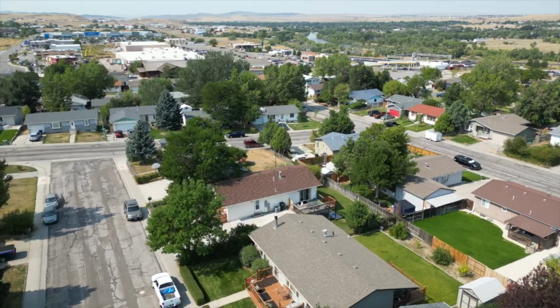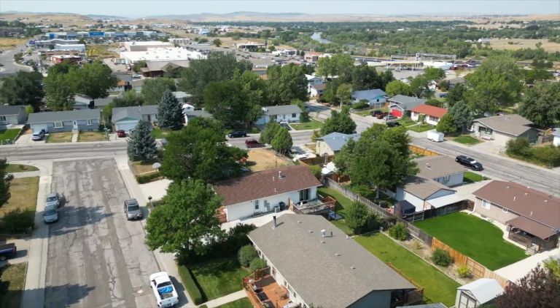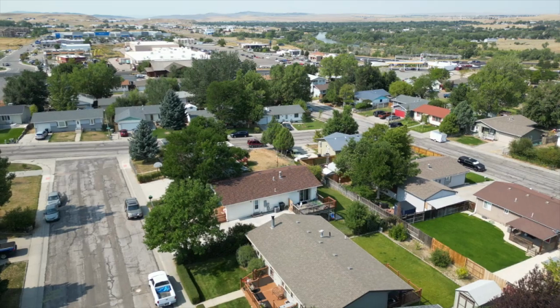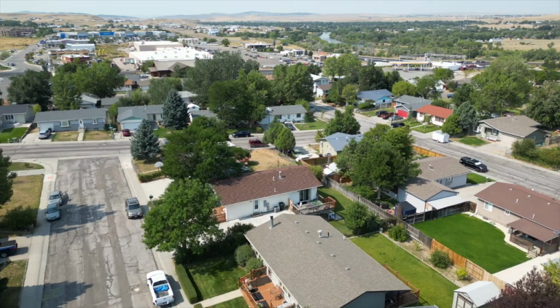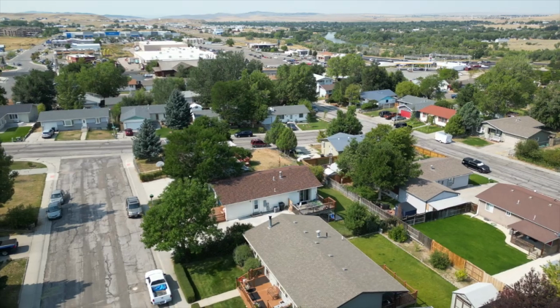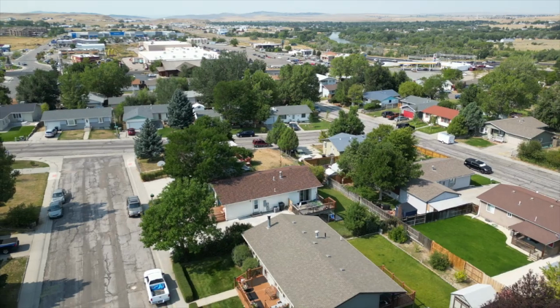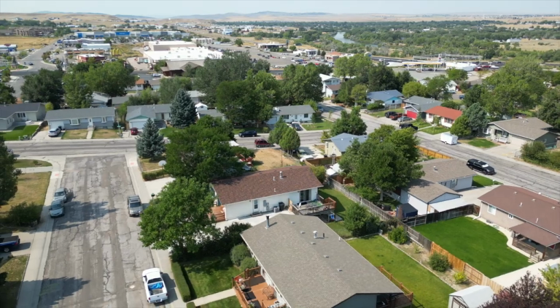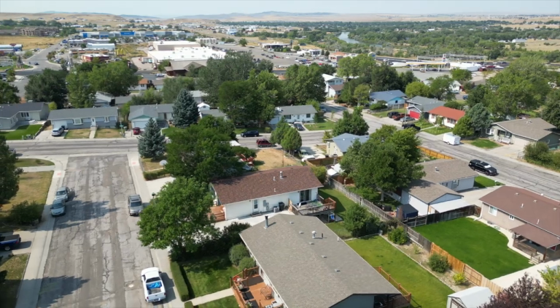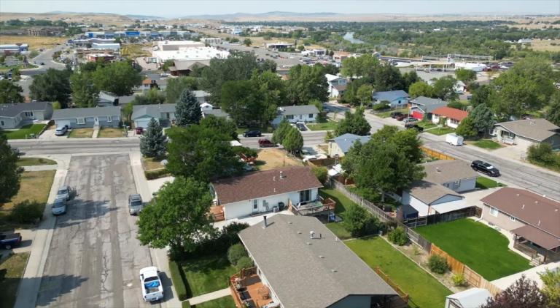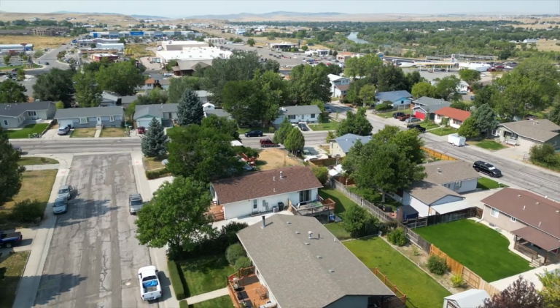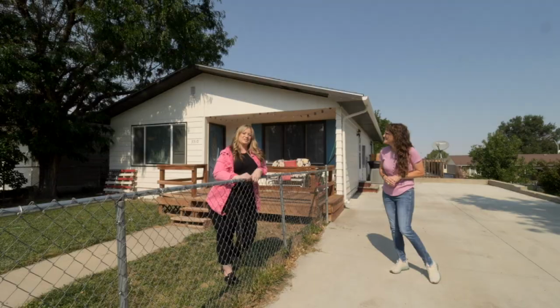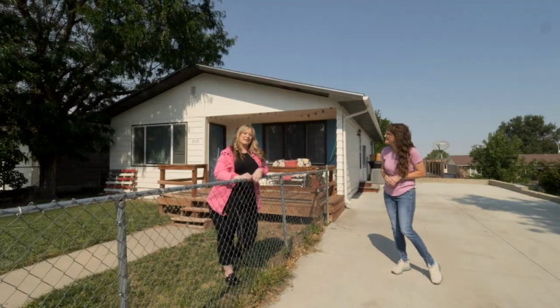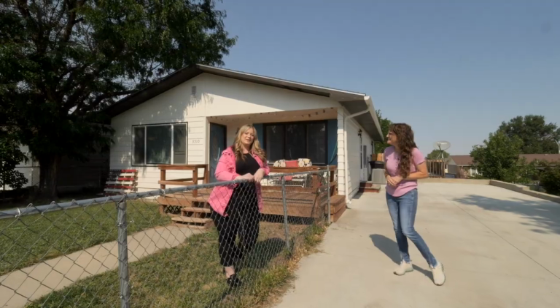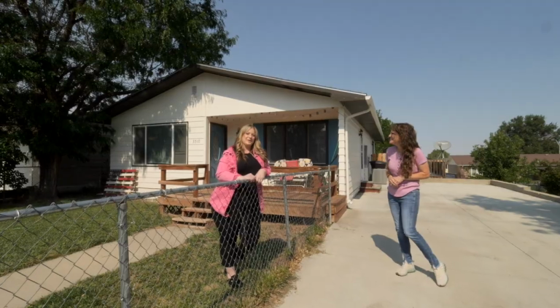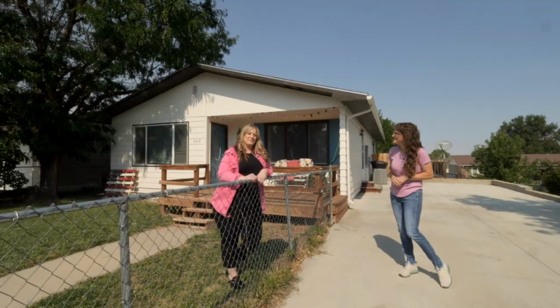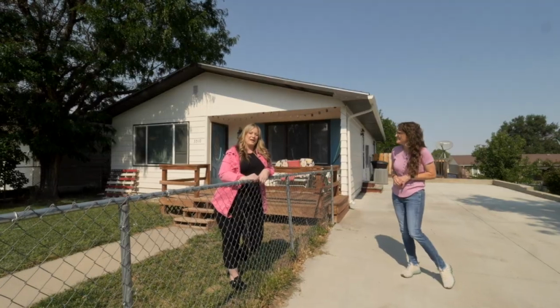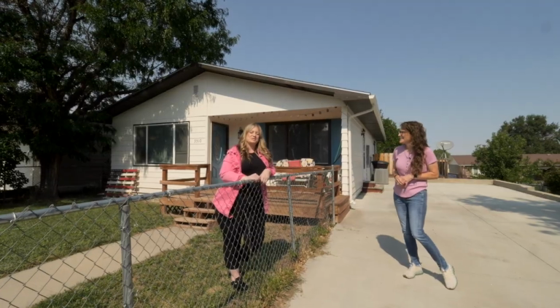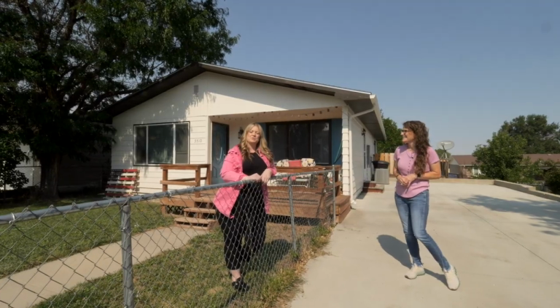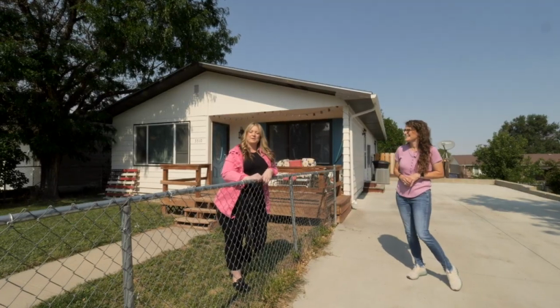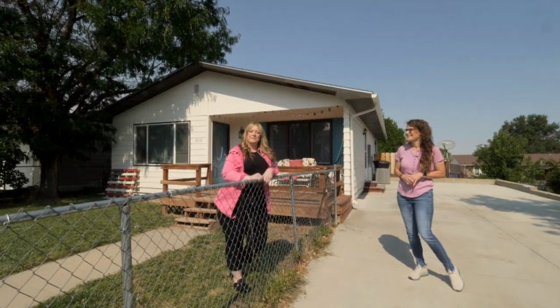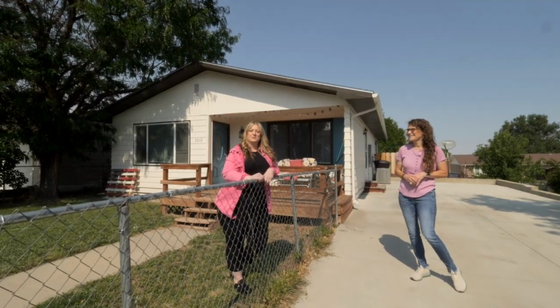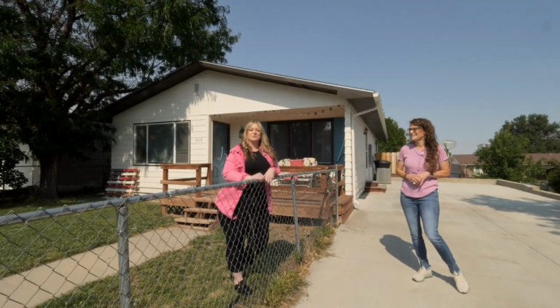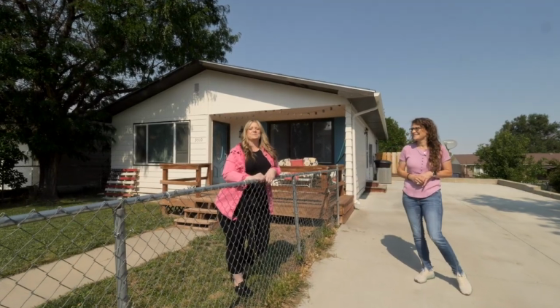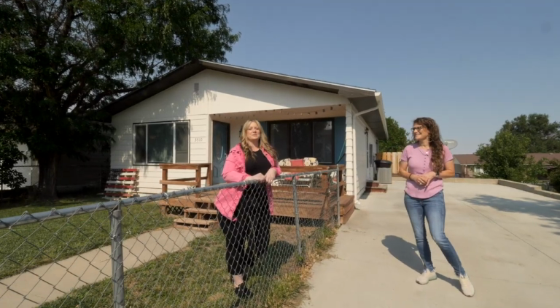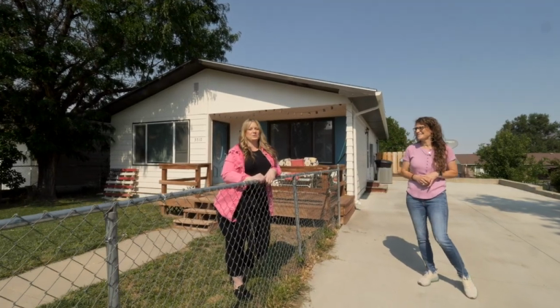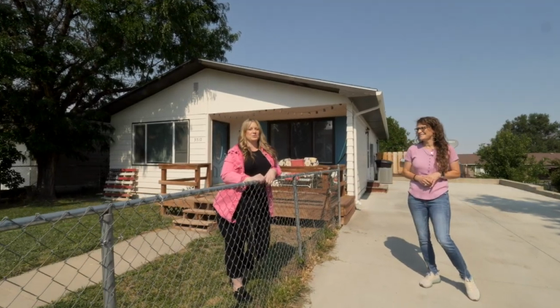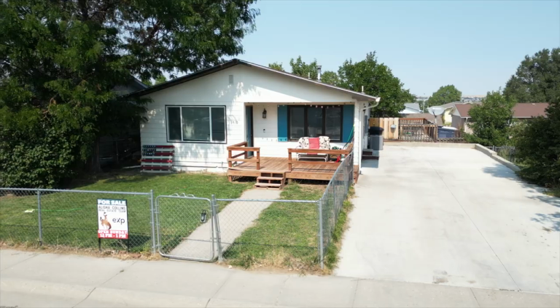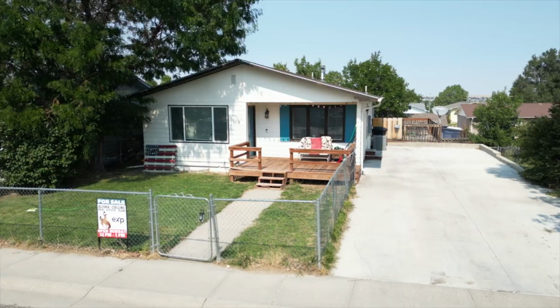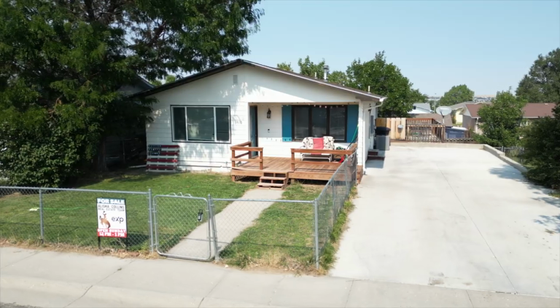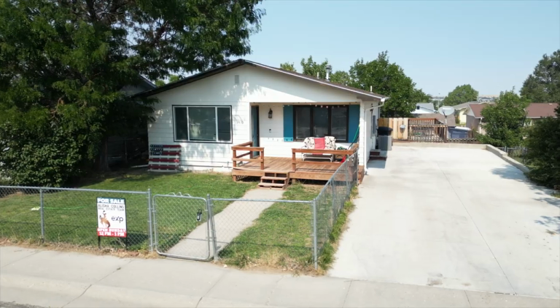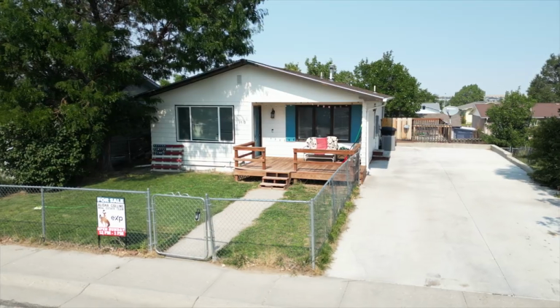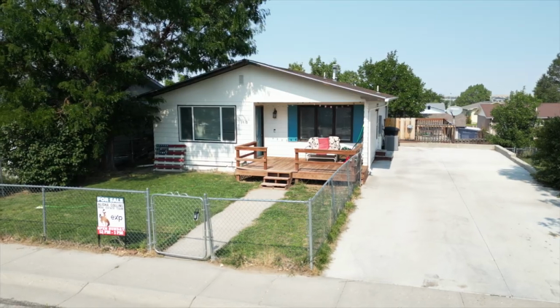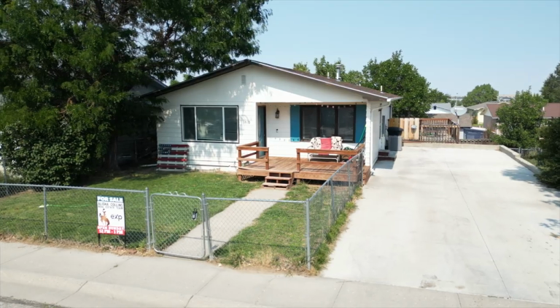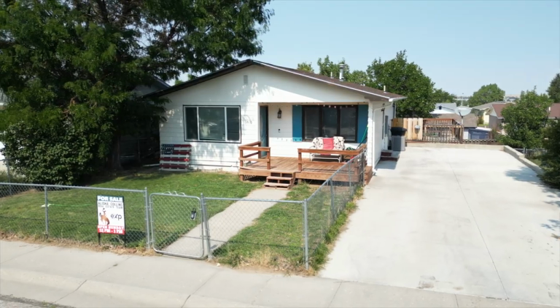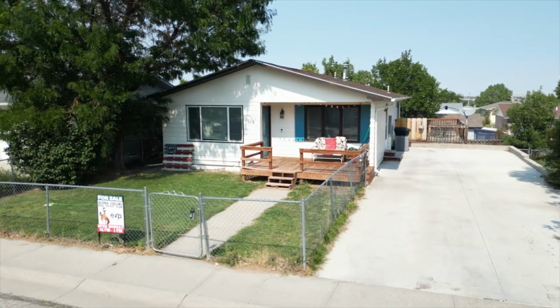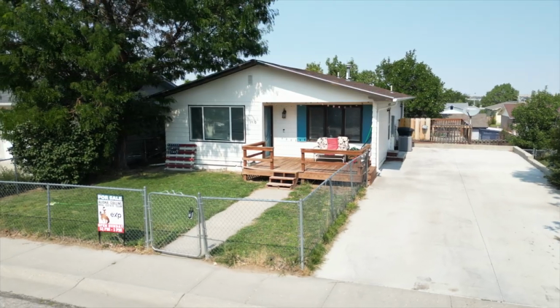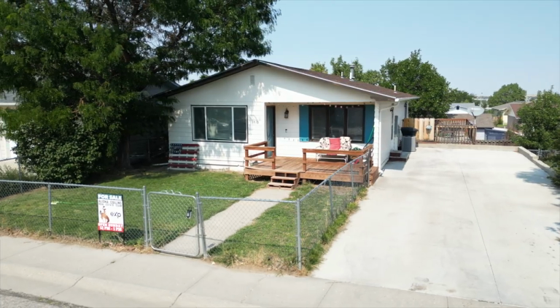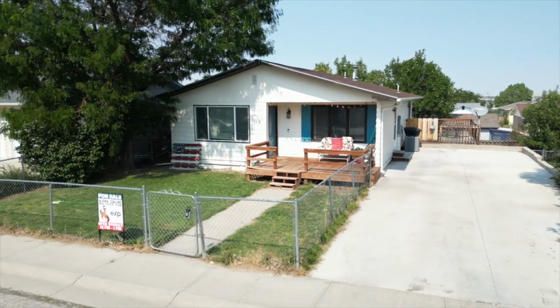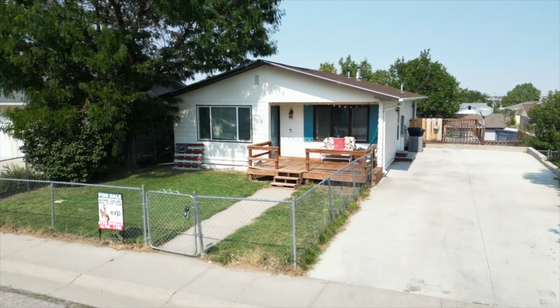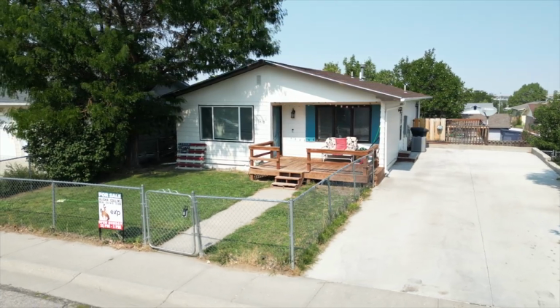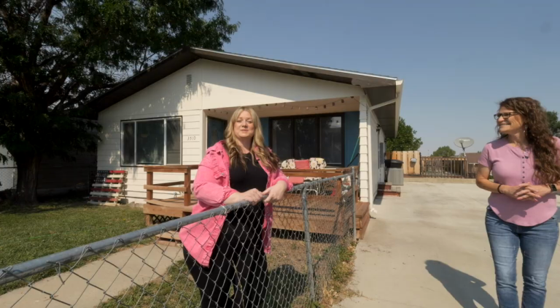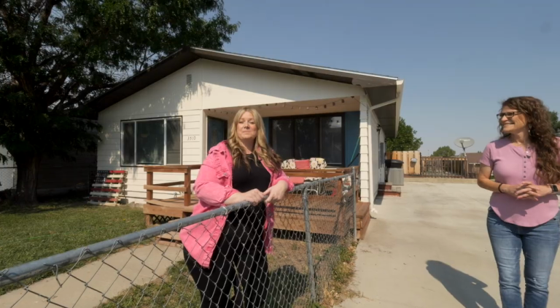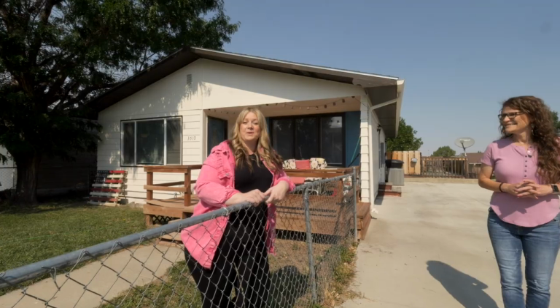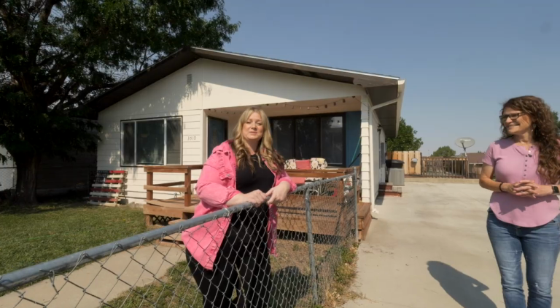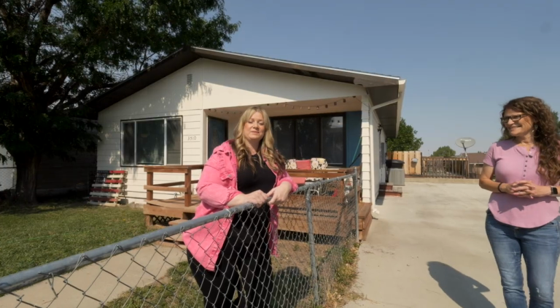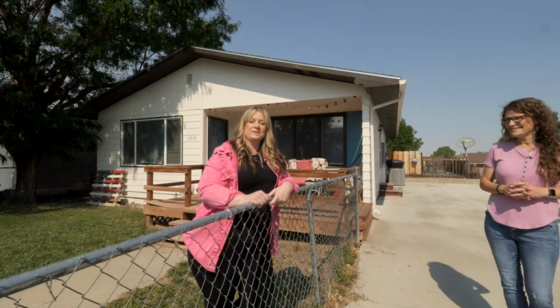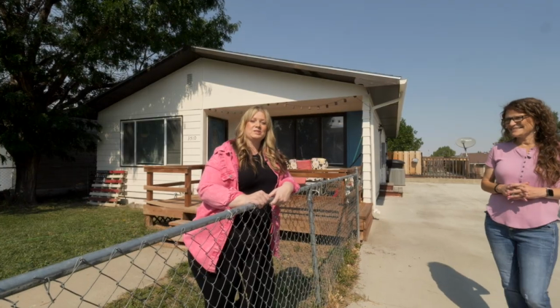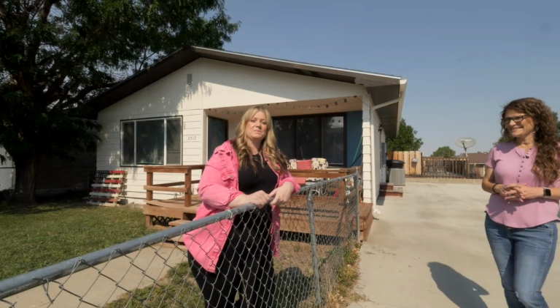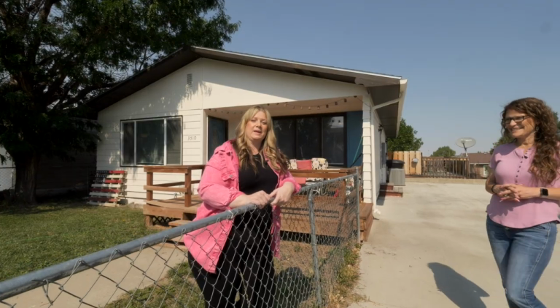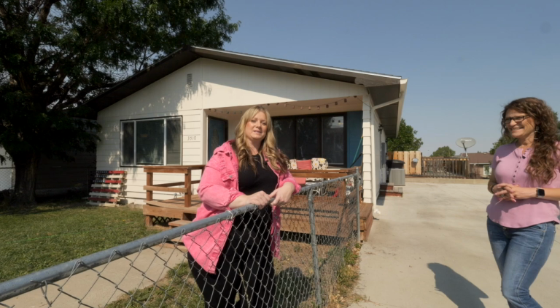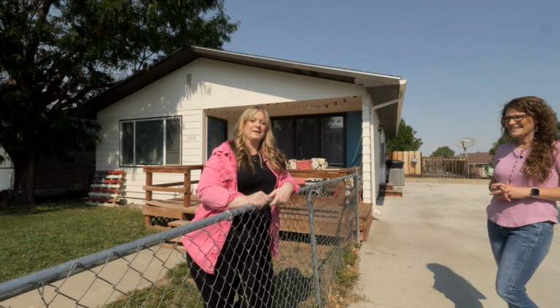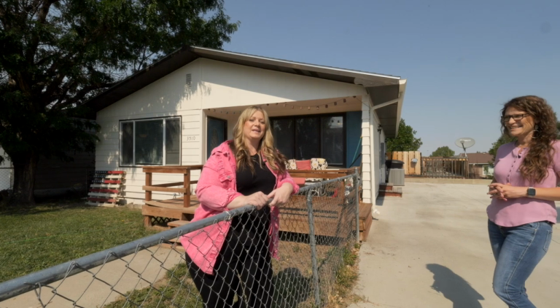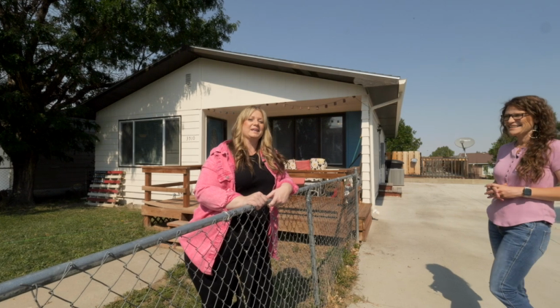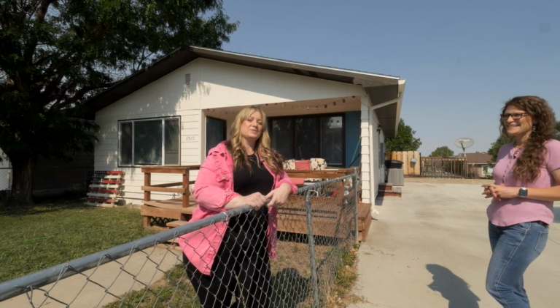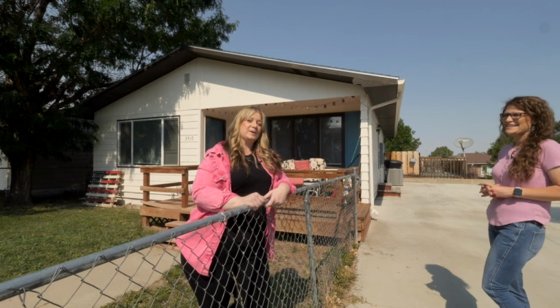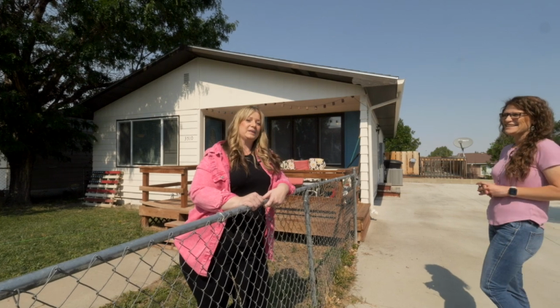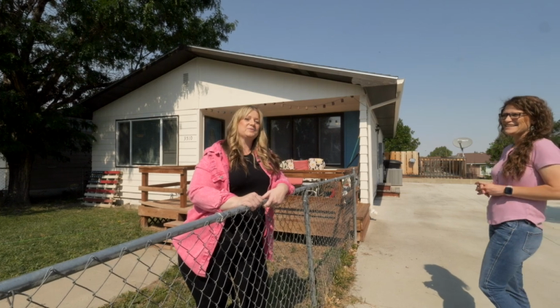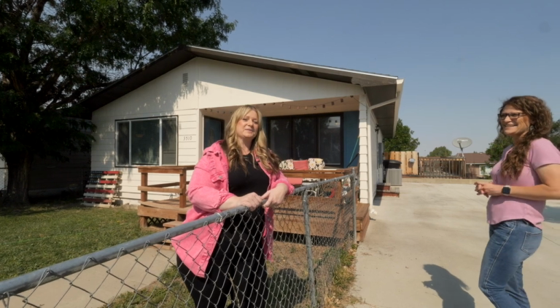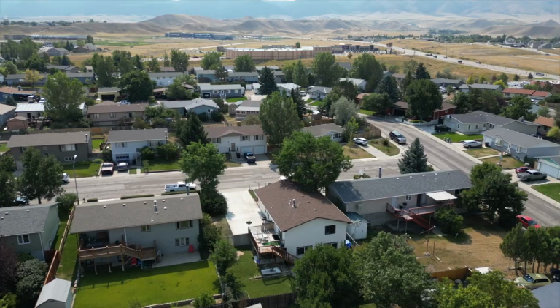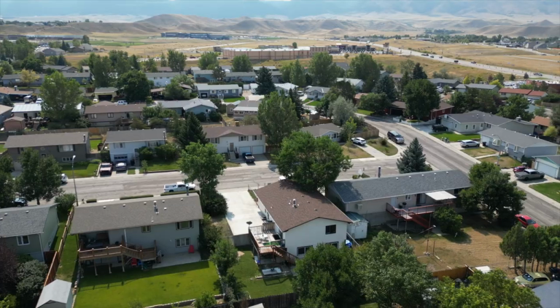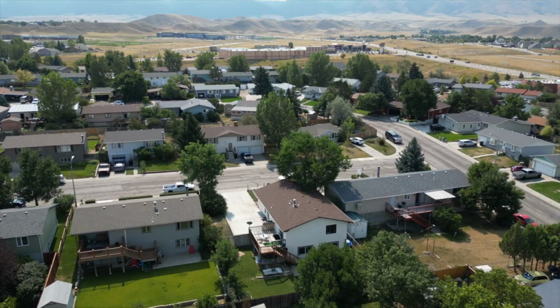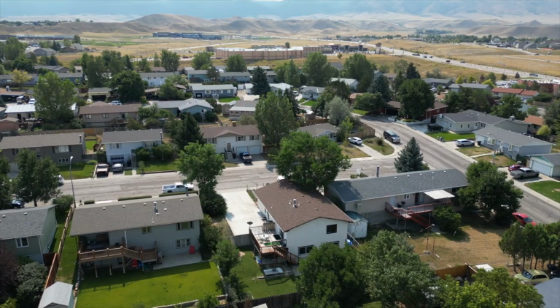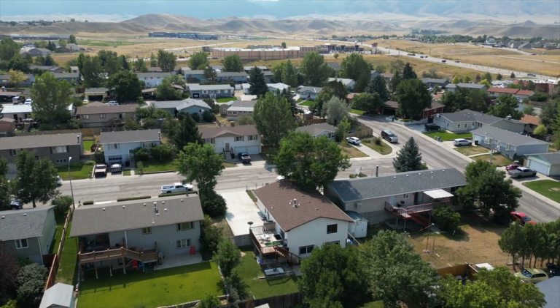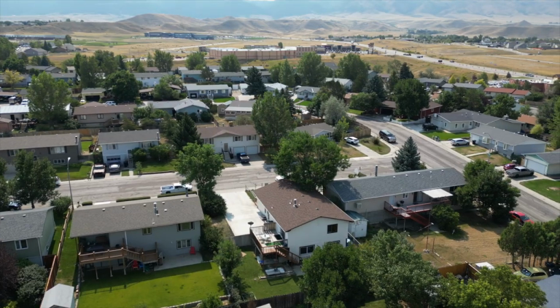This west side ranch style home has three bedrooms, two bathrooms. This home has a mostly finished basement that's ready for the final touches.